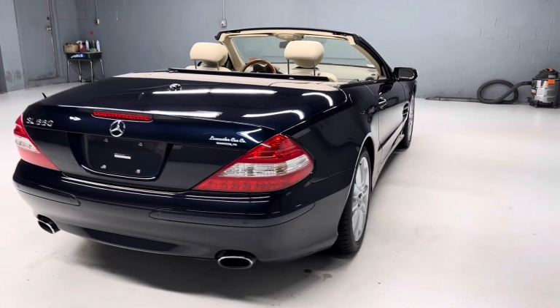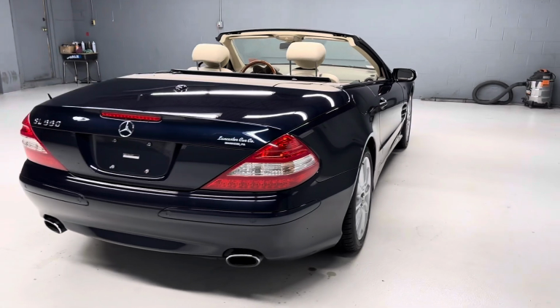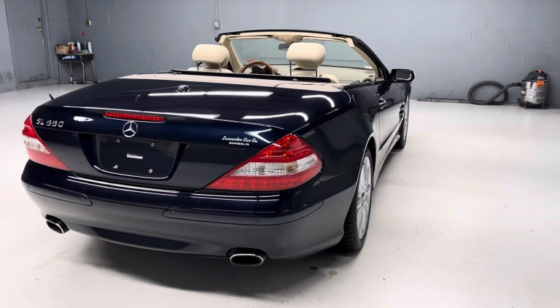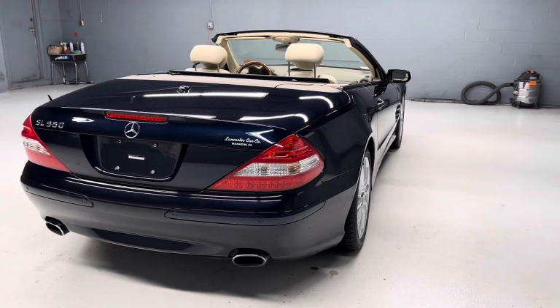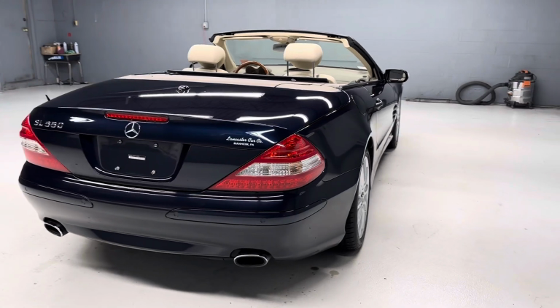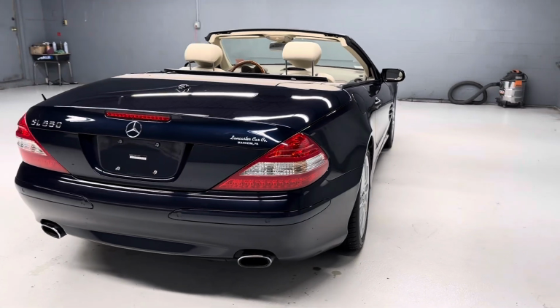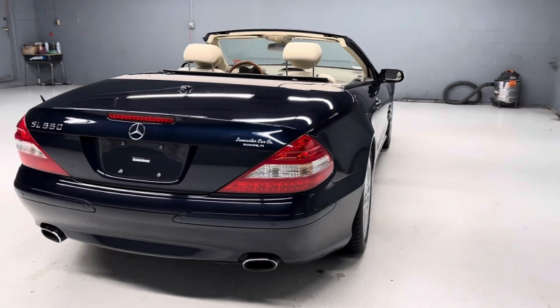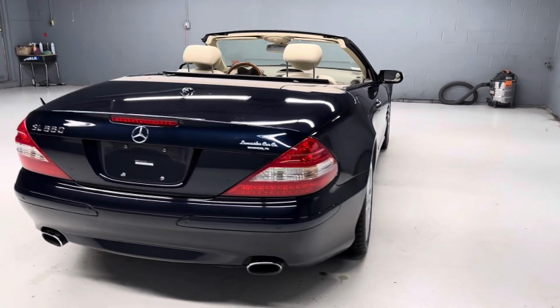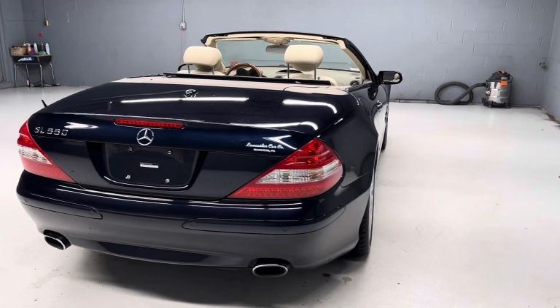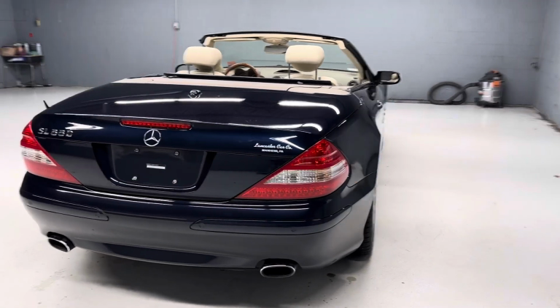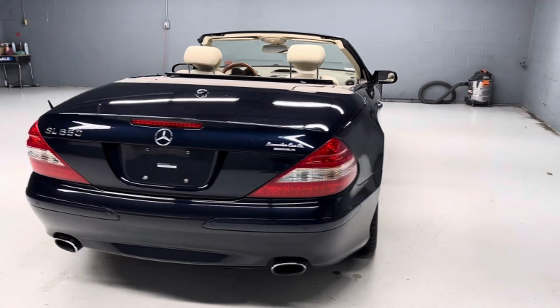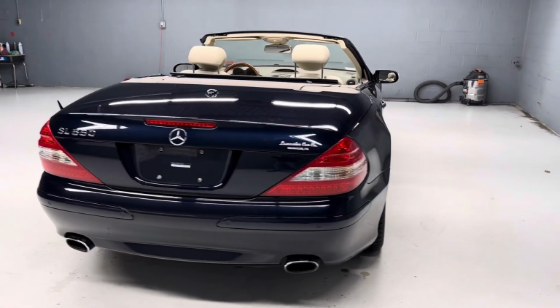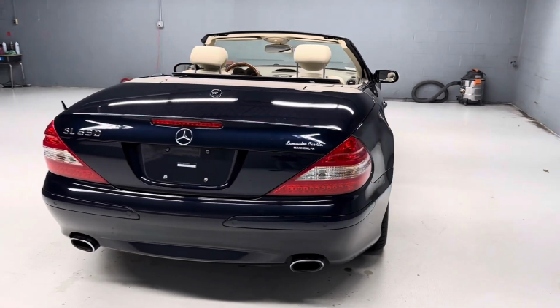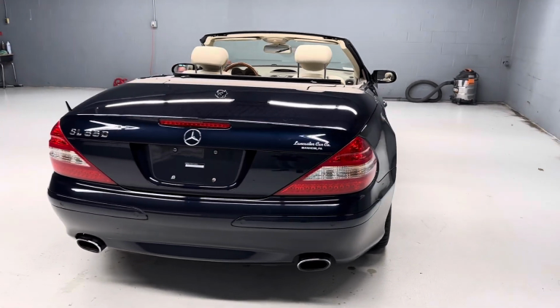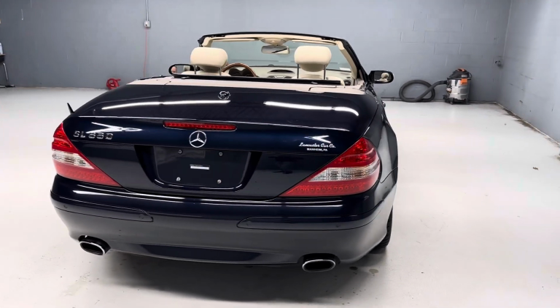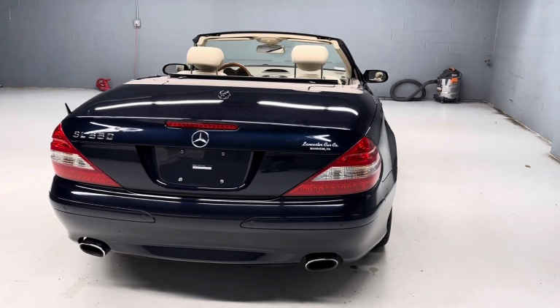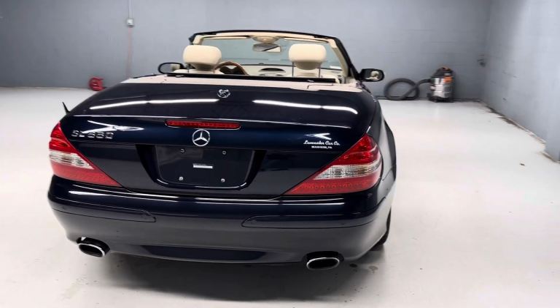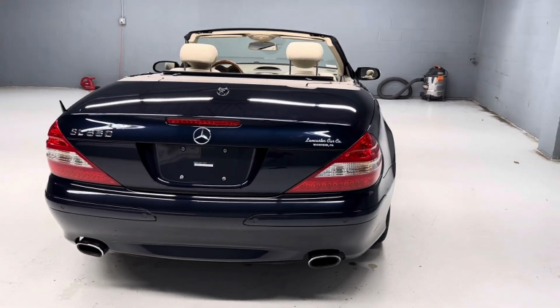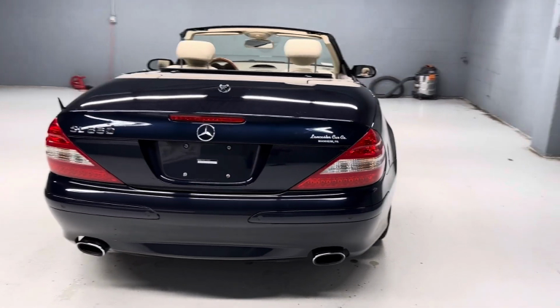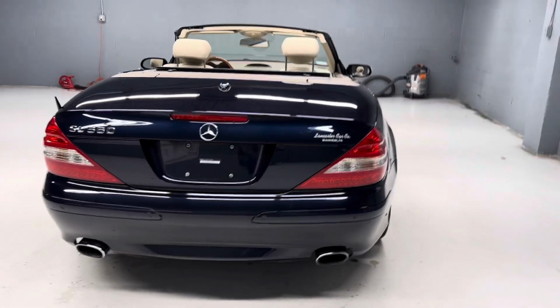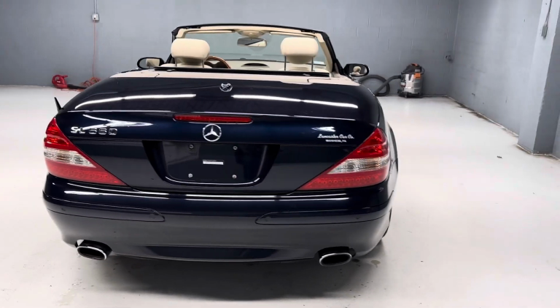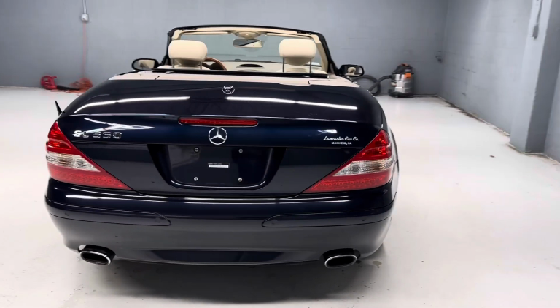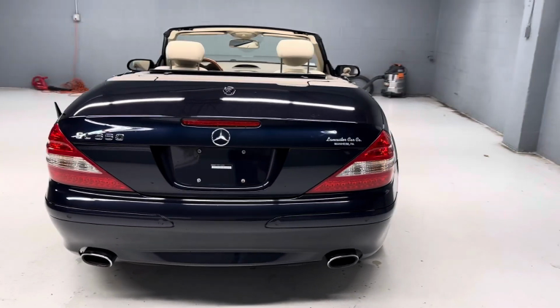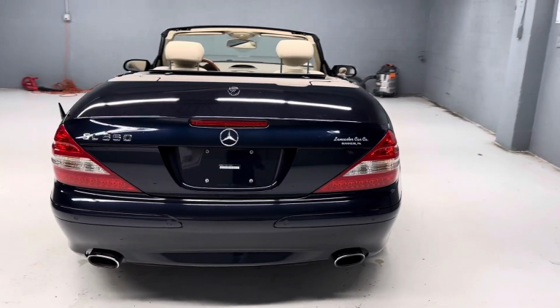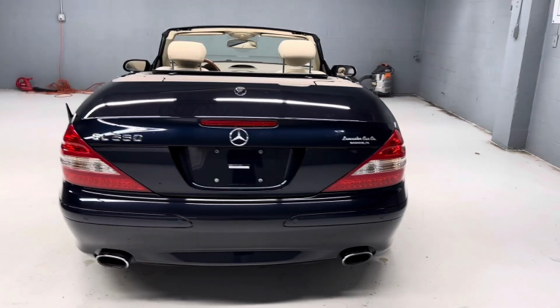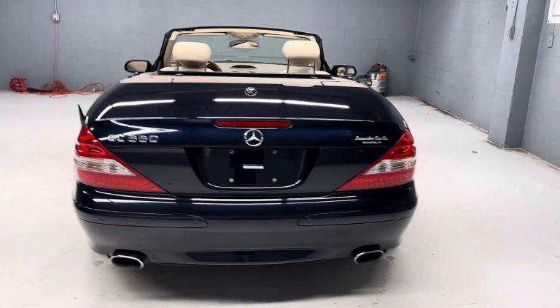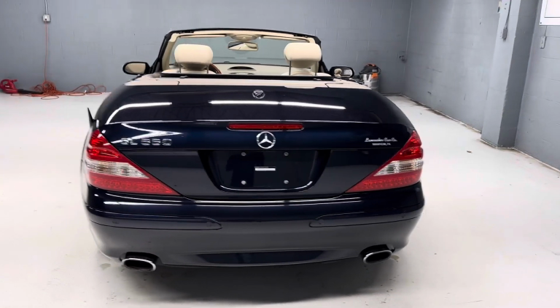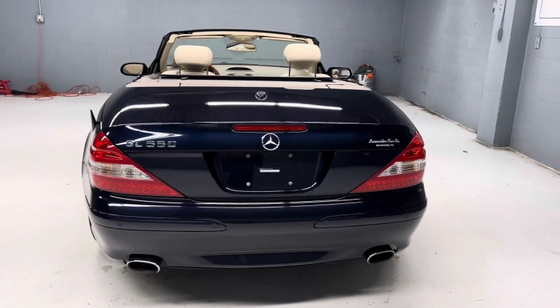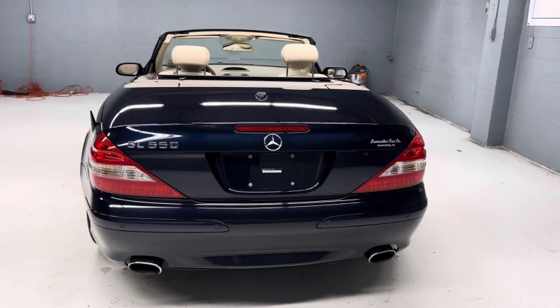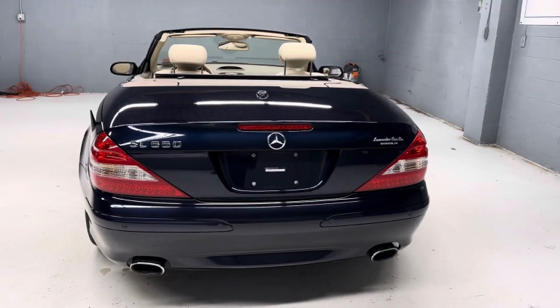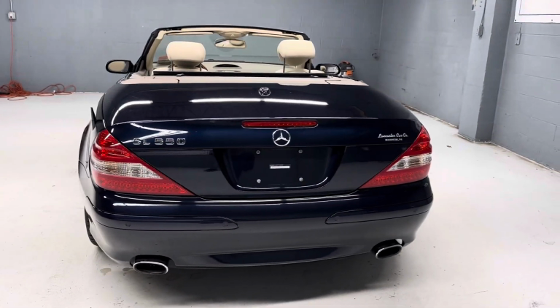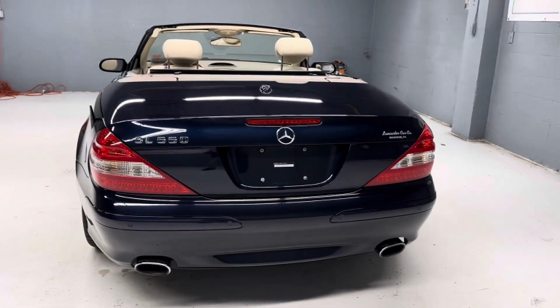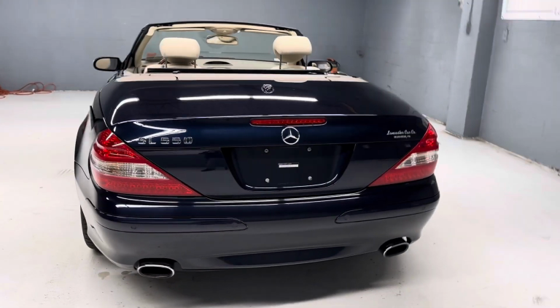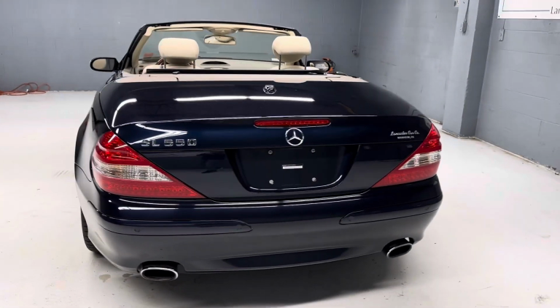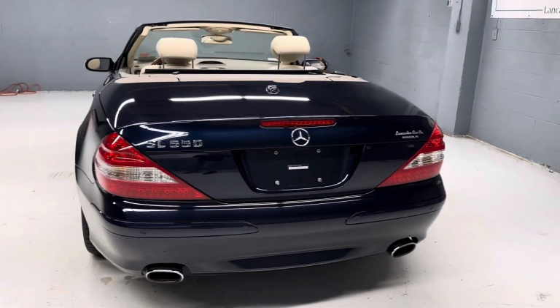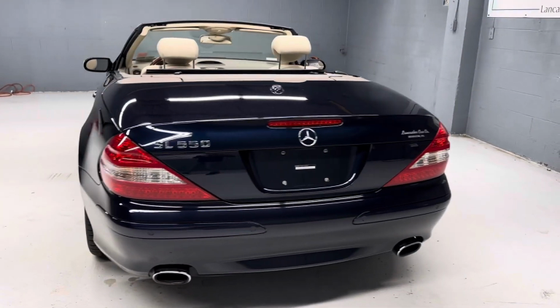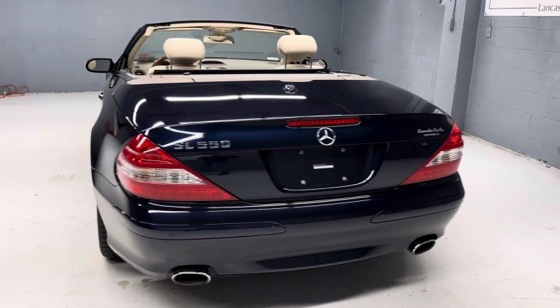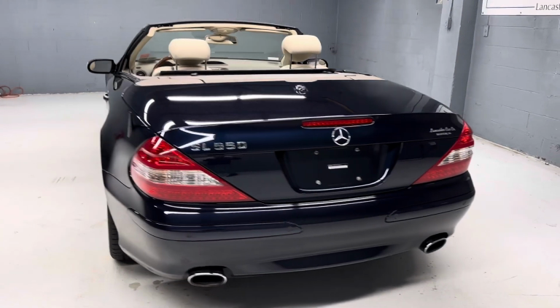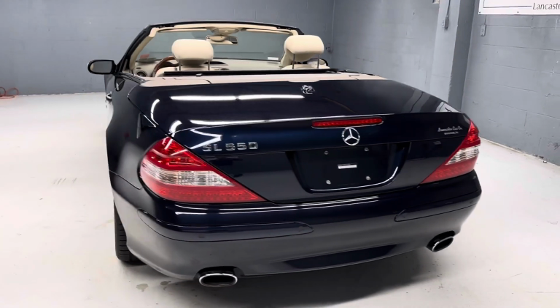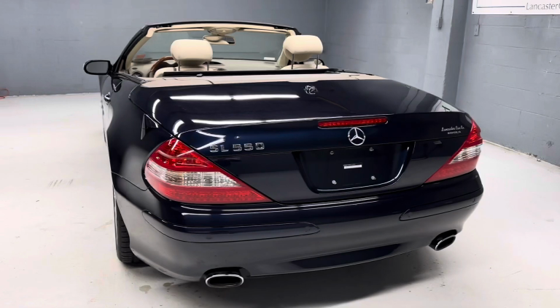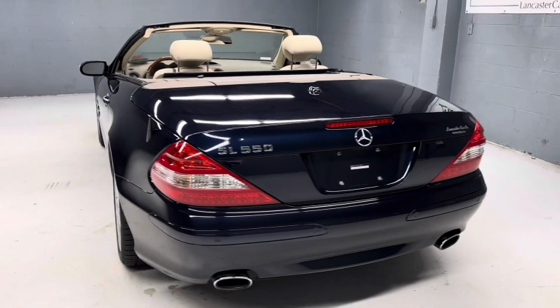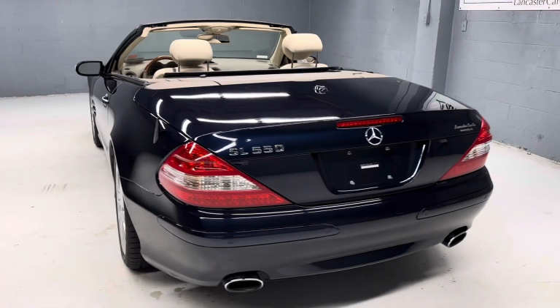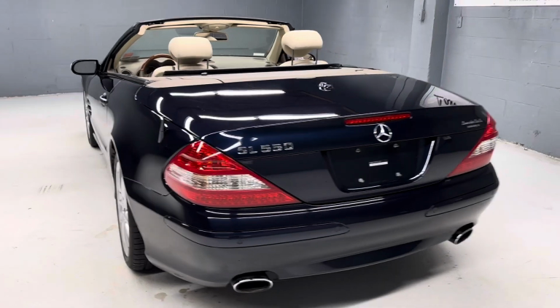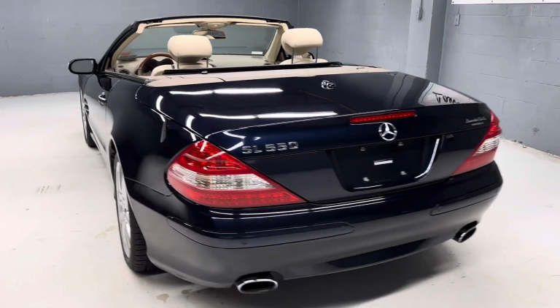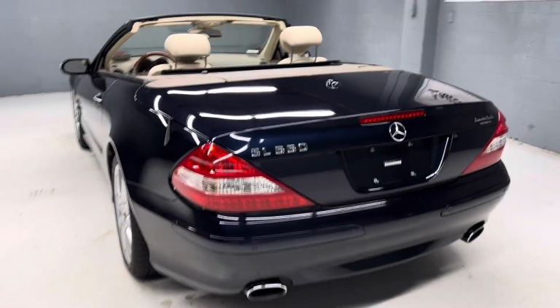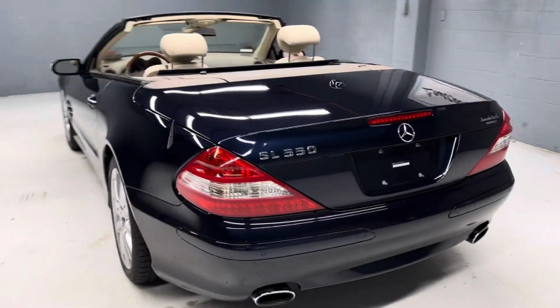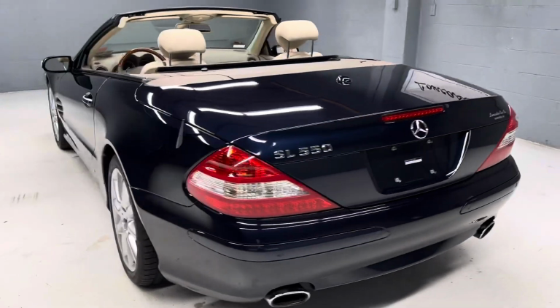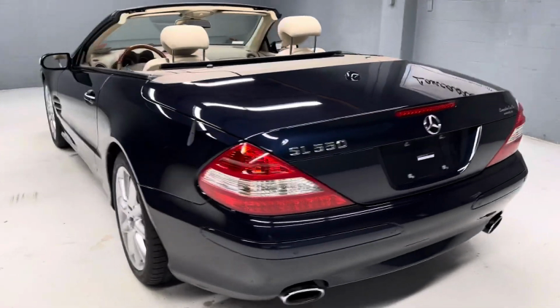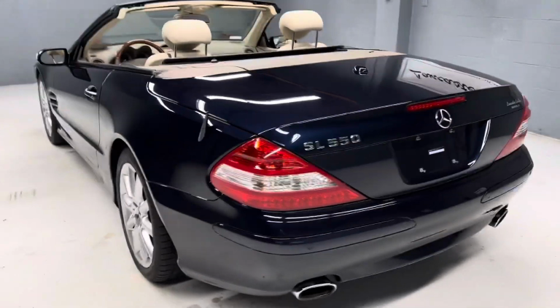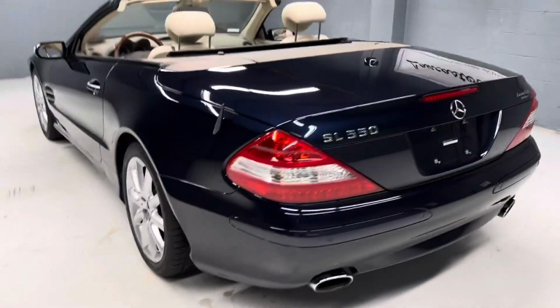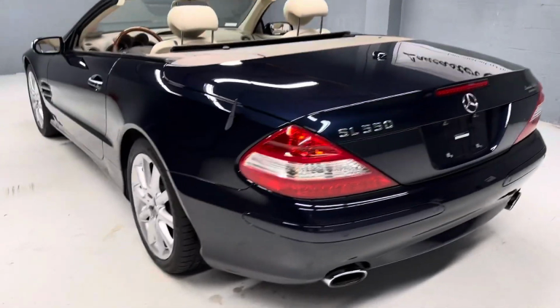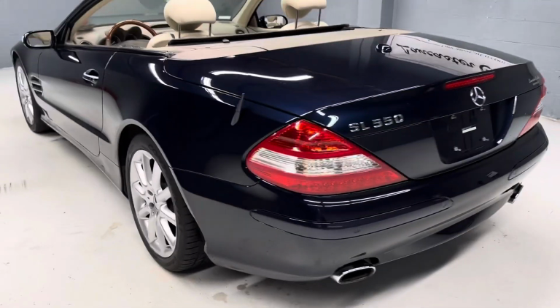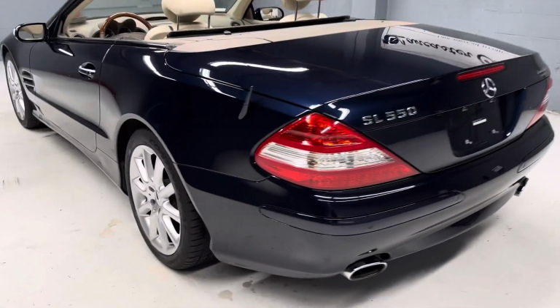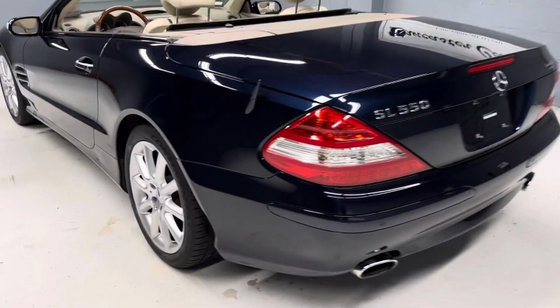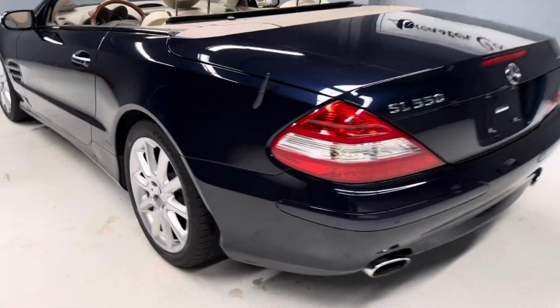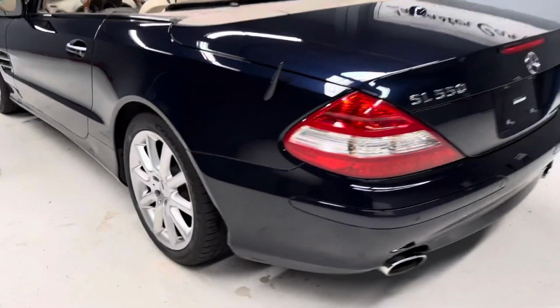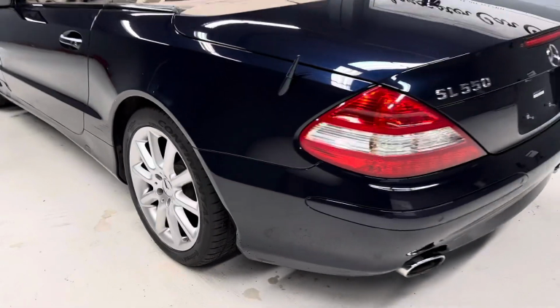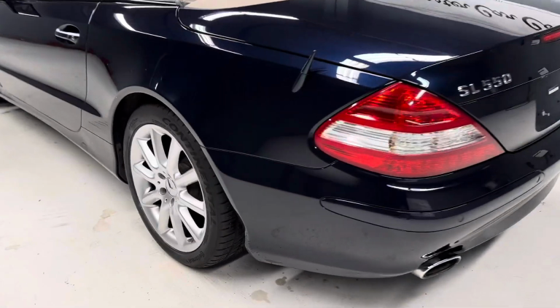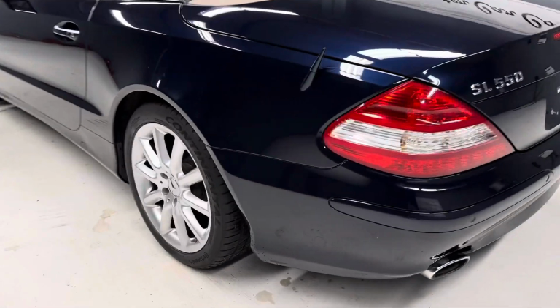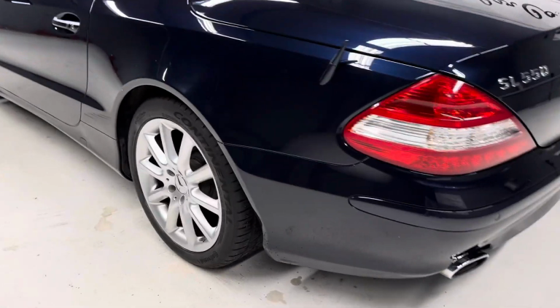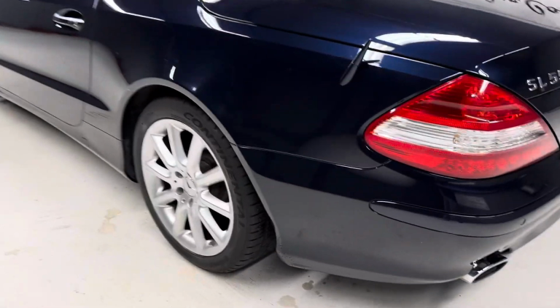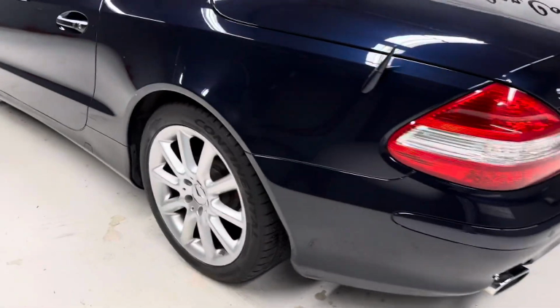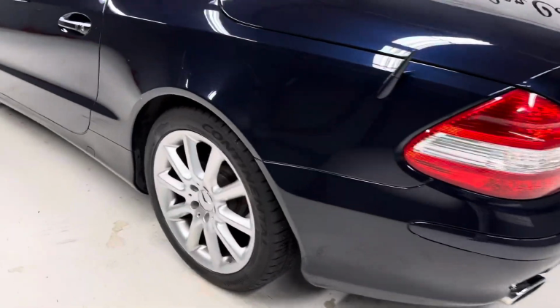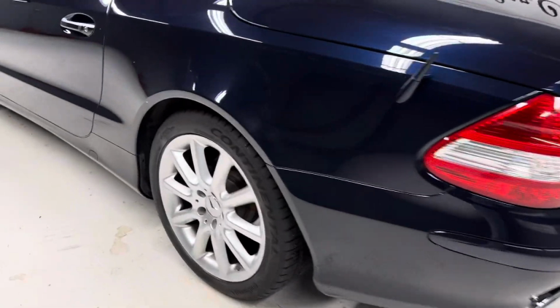More pictures on our website, LancasterCarCo.com, as well as a link to the Carfax and the original window sticker.